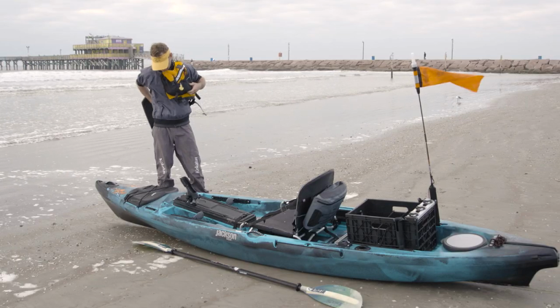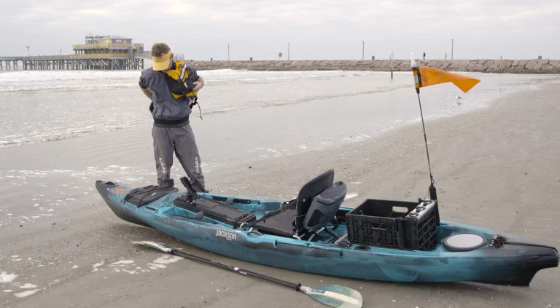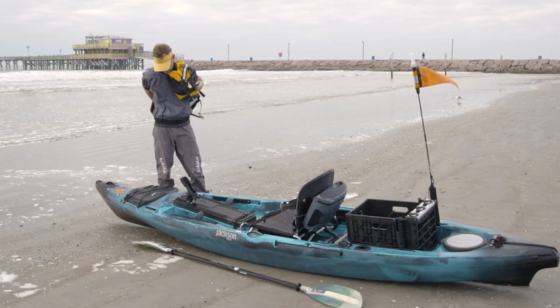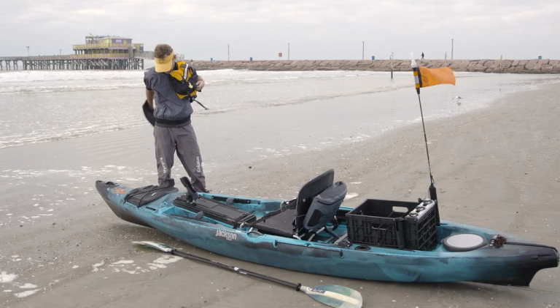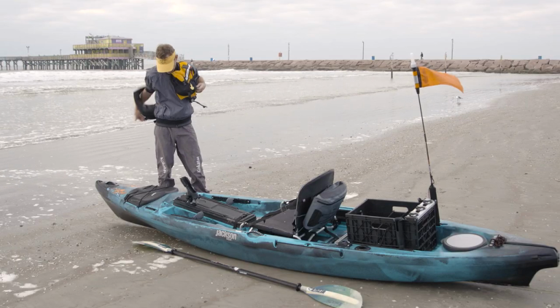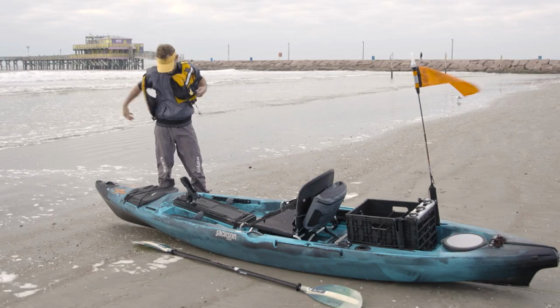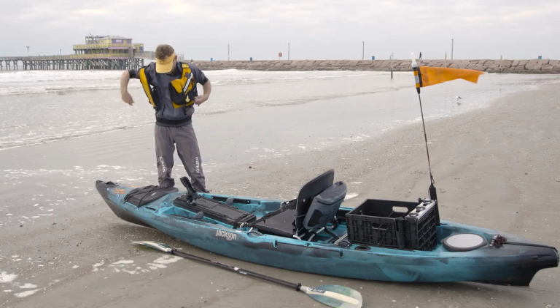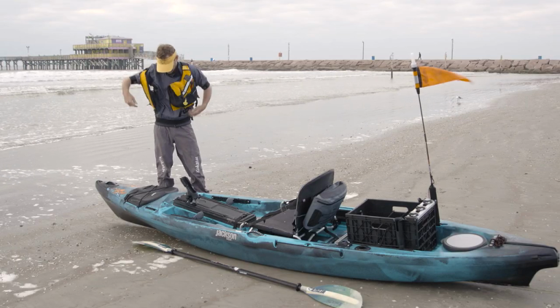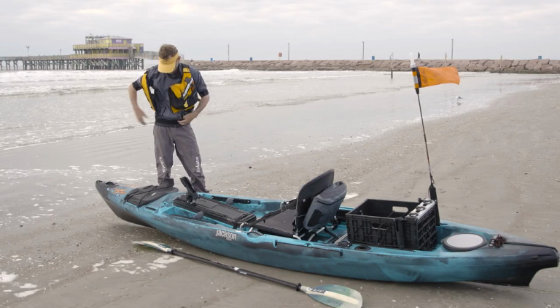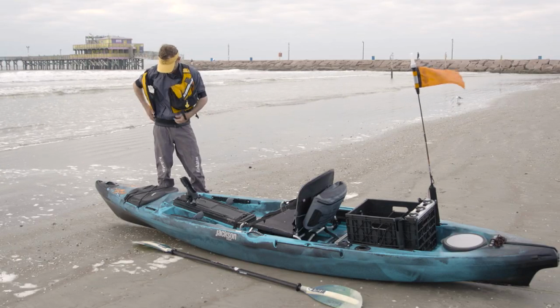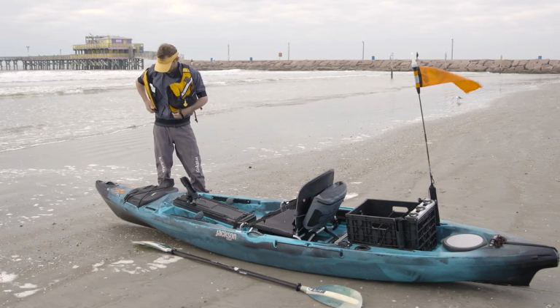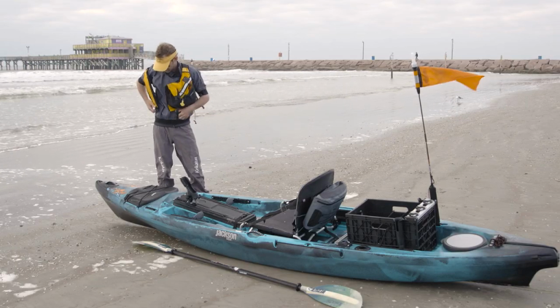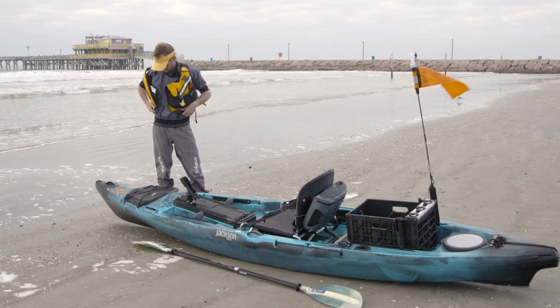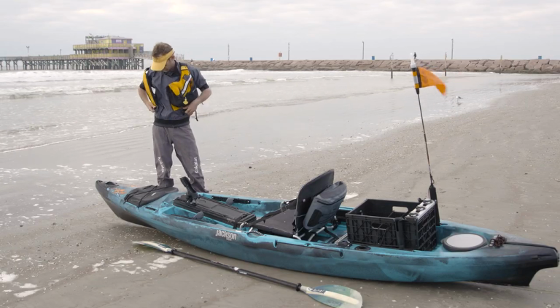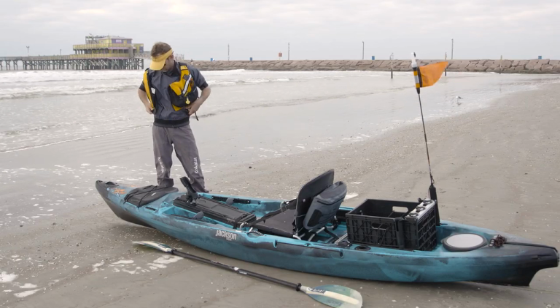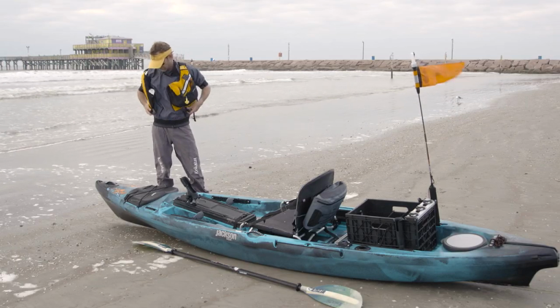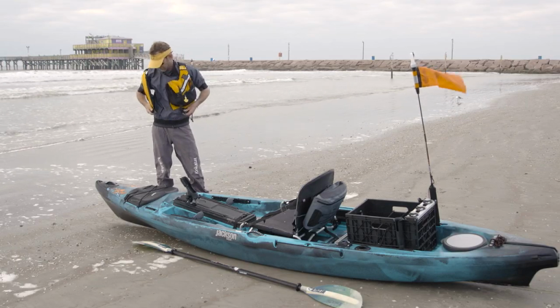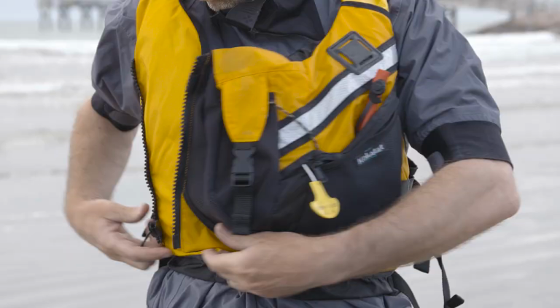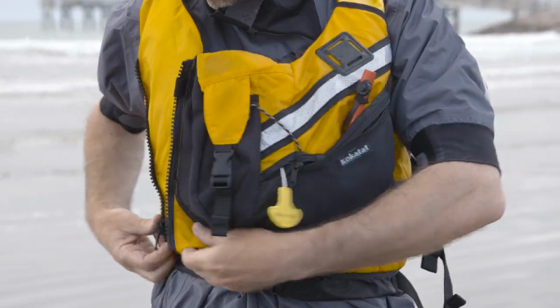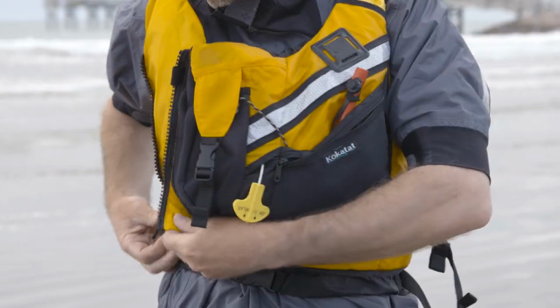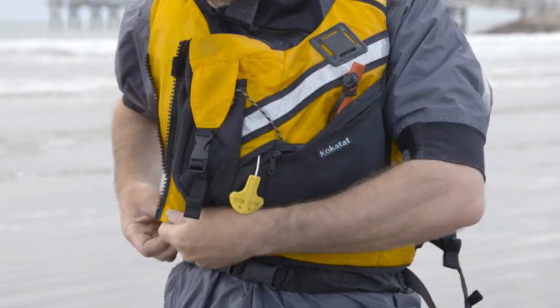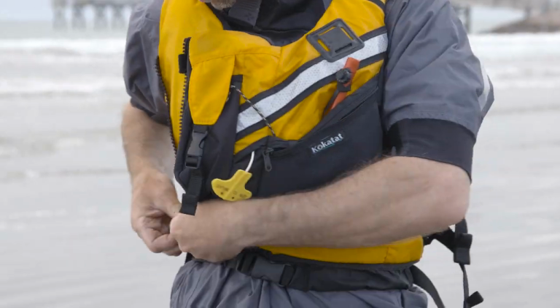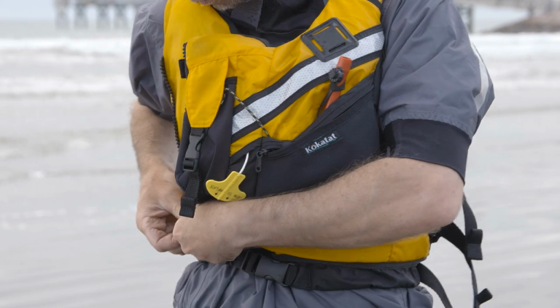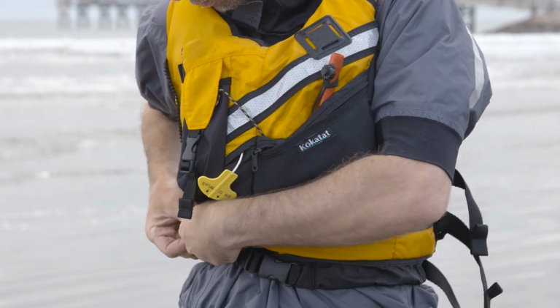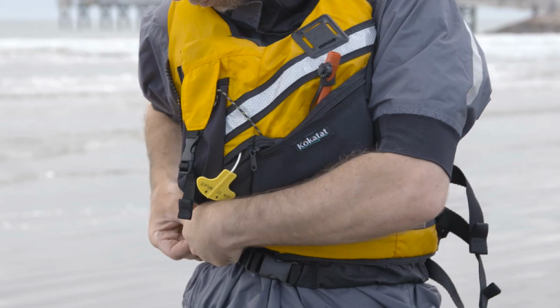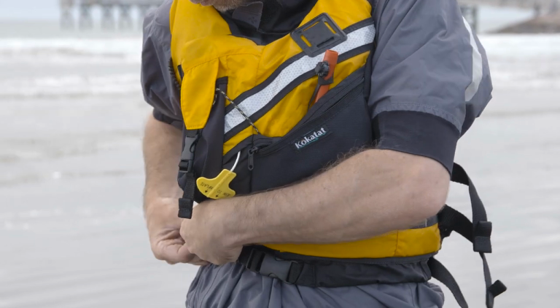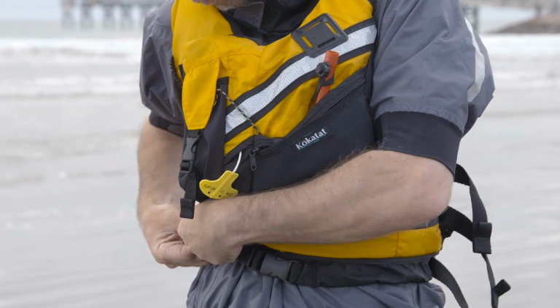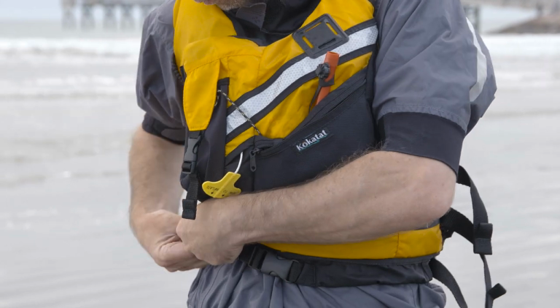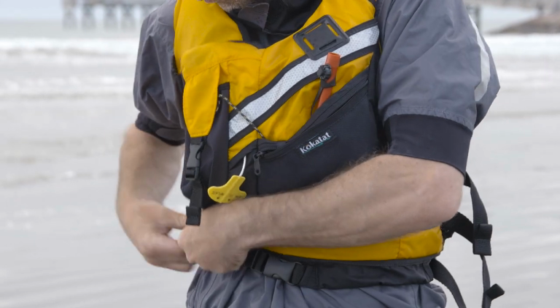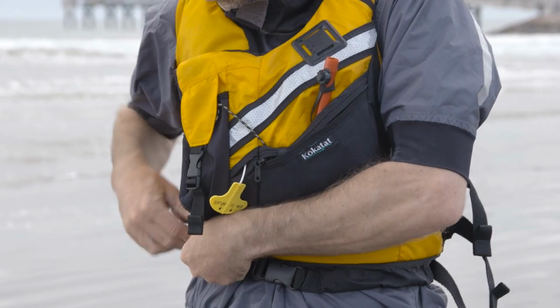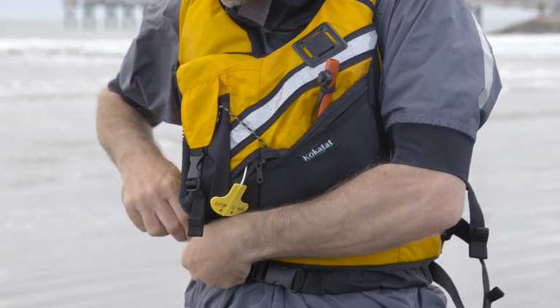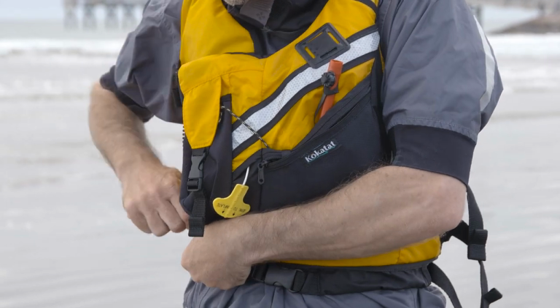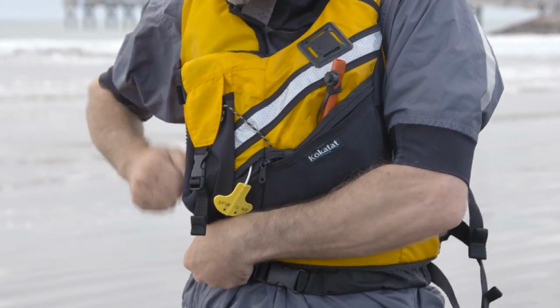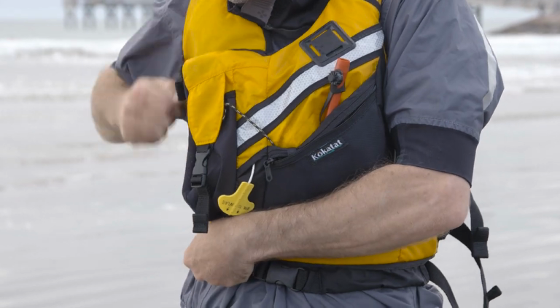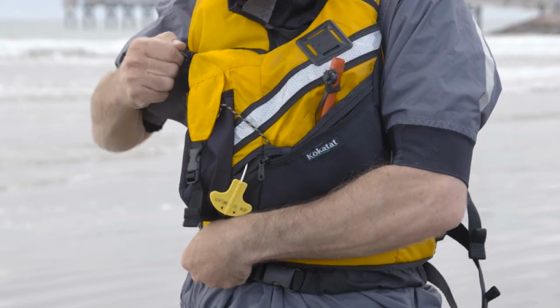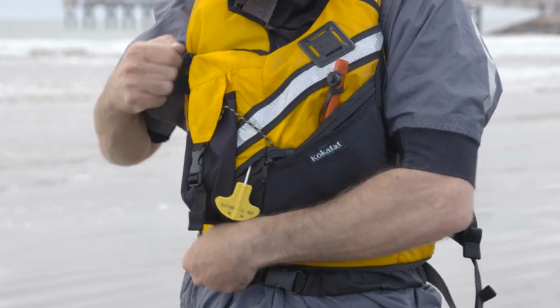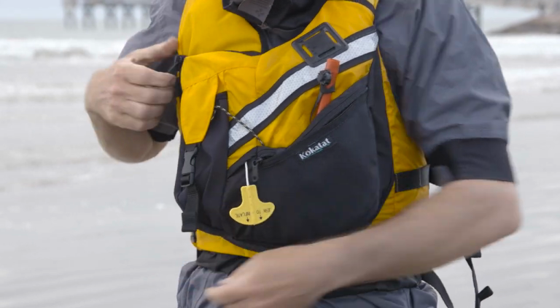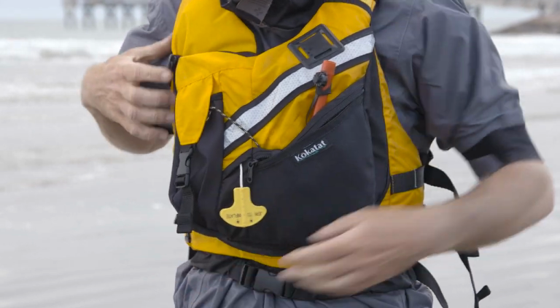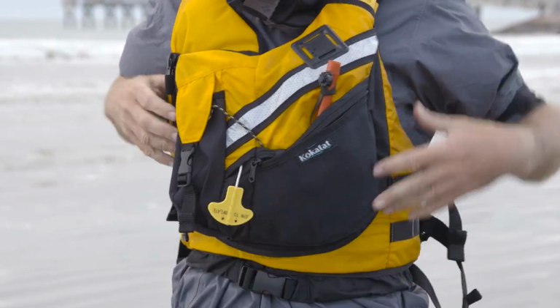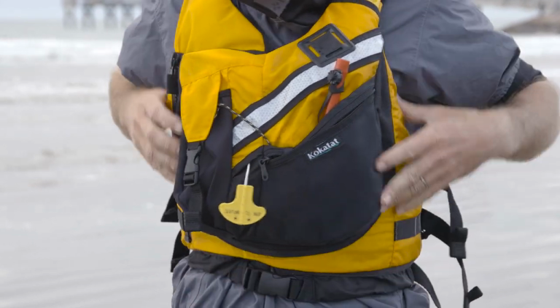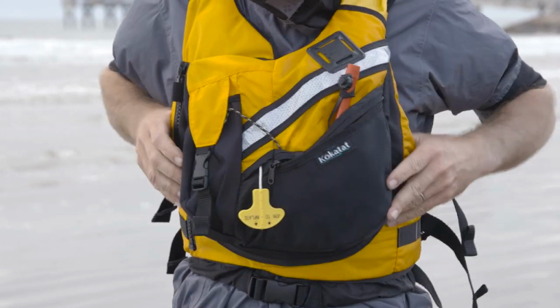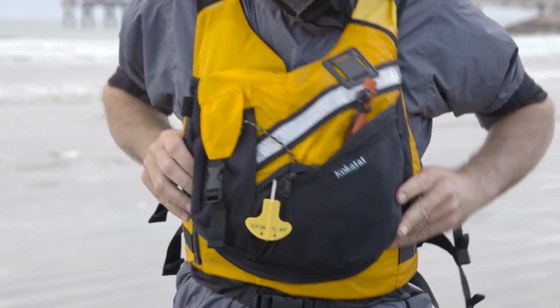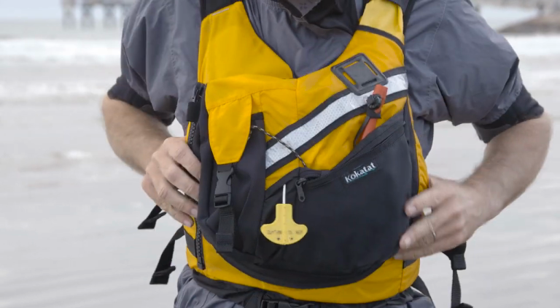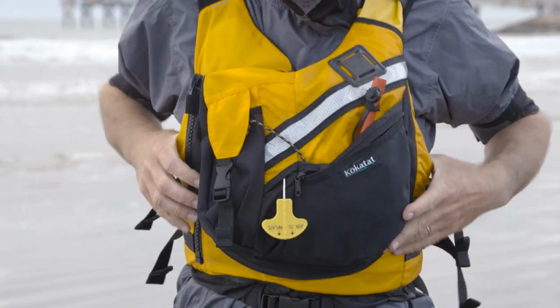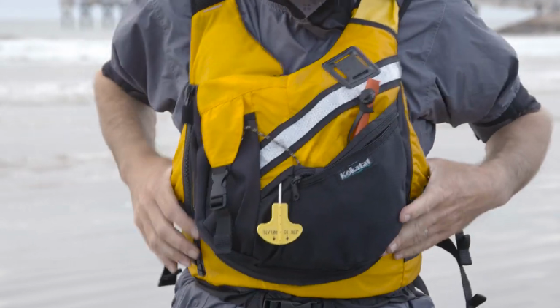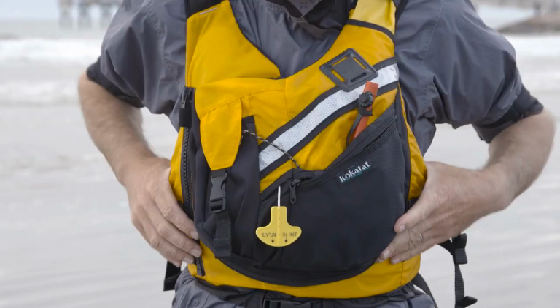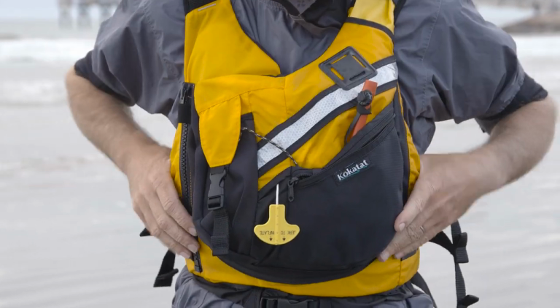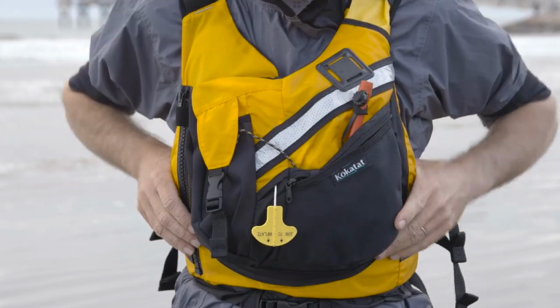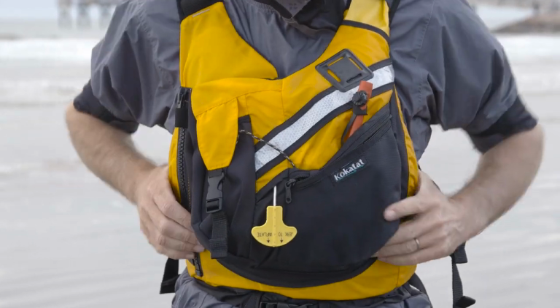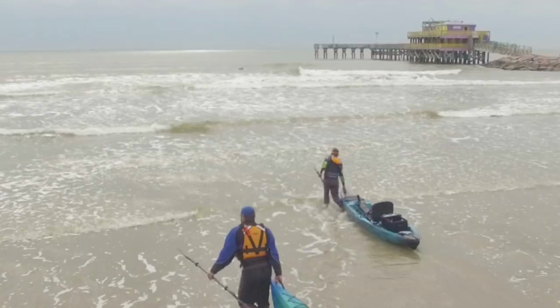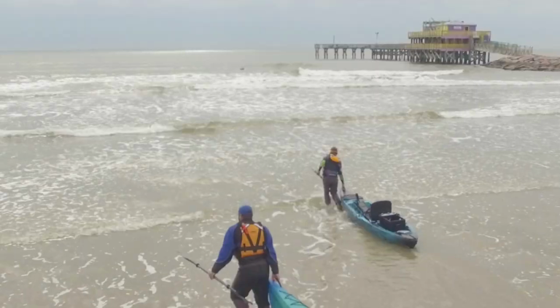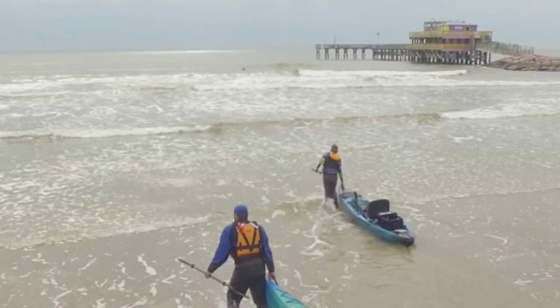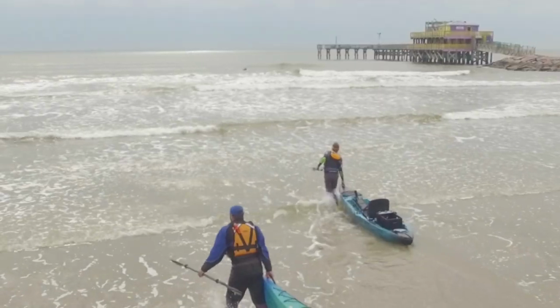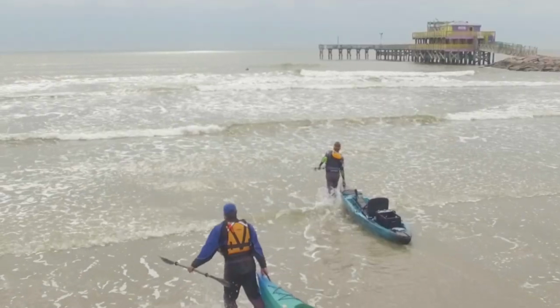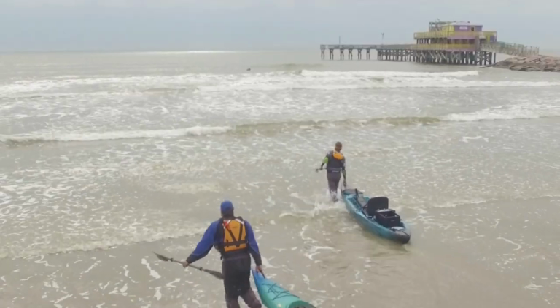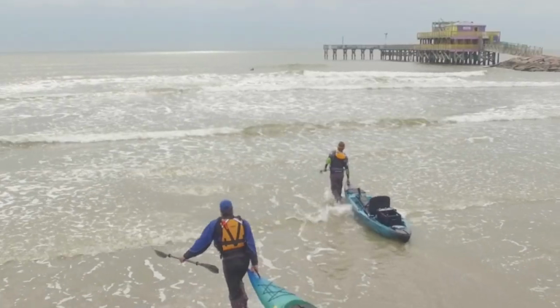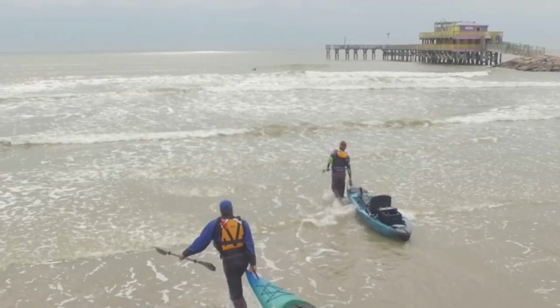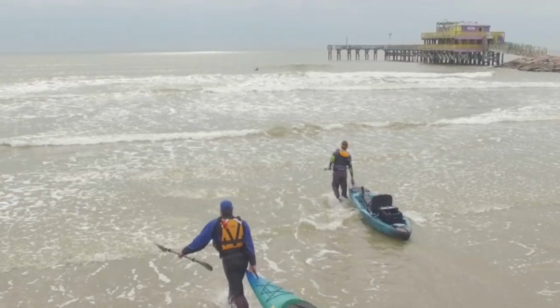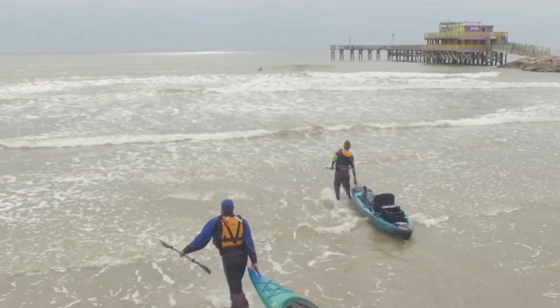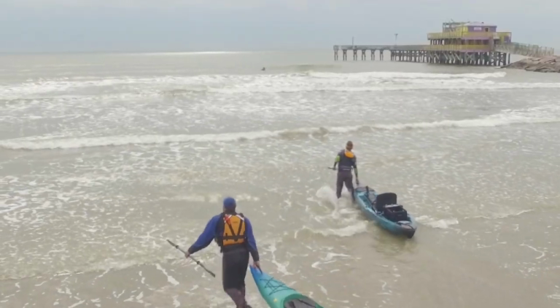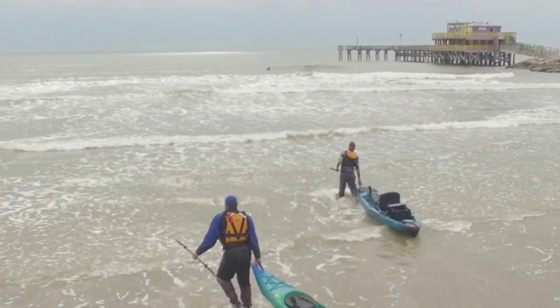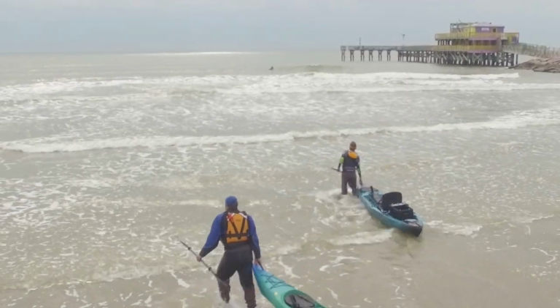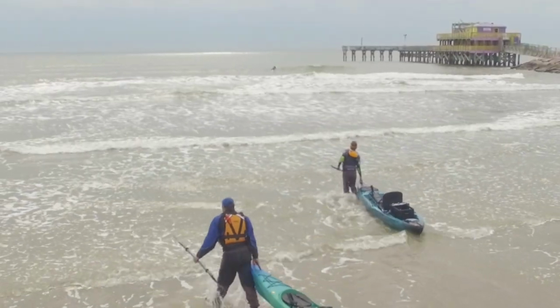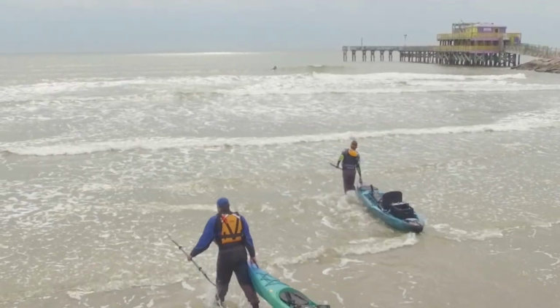First things first, wearing a life jacket is always important when you're on the water, but it's even more important when you head into rough conditions like a surf zone.